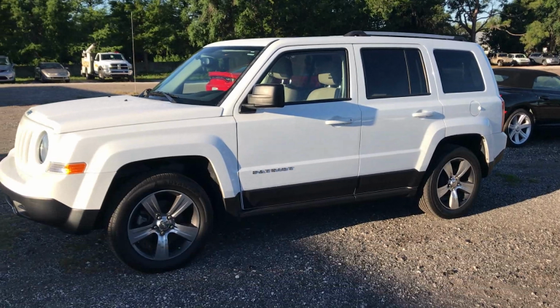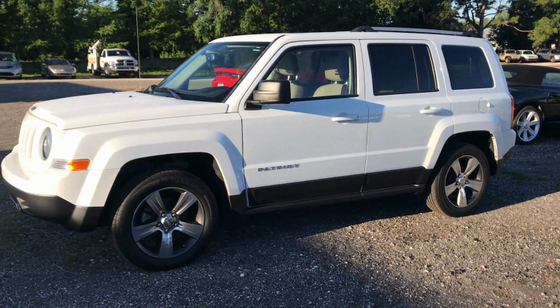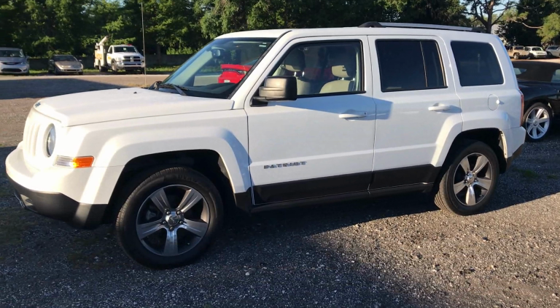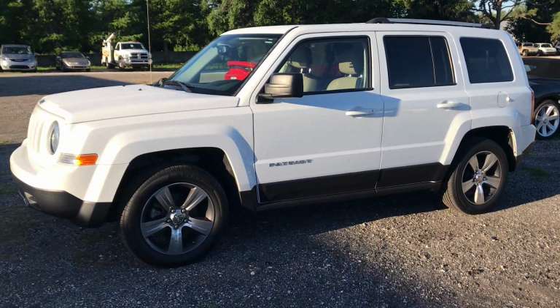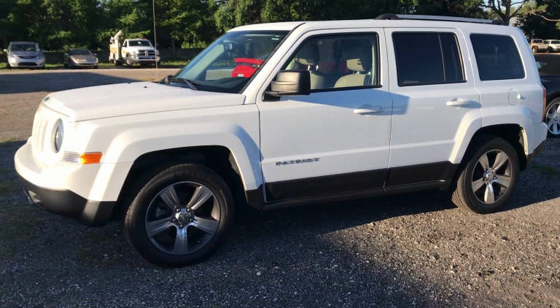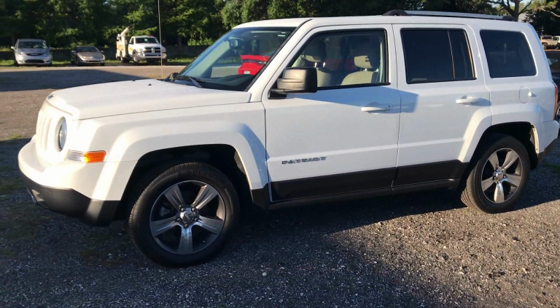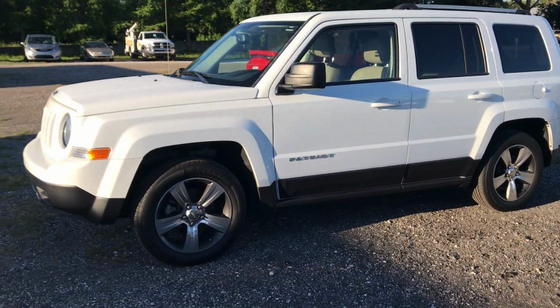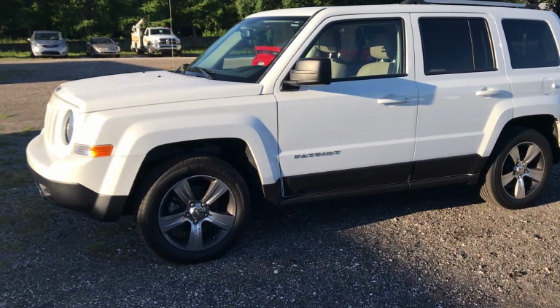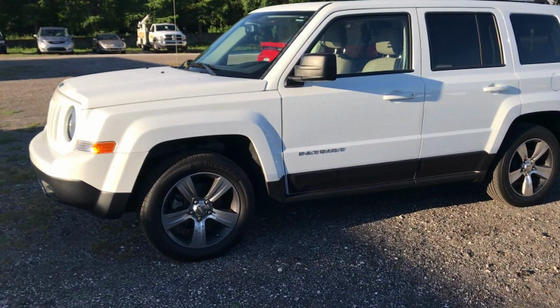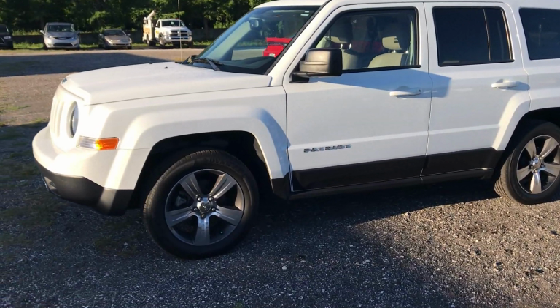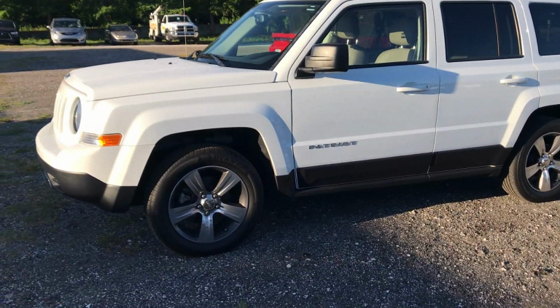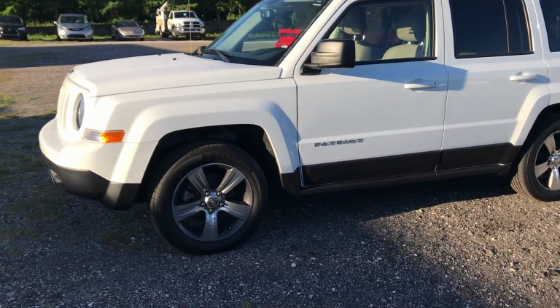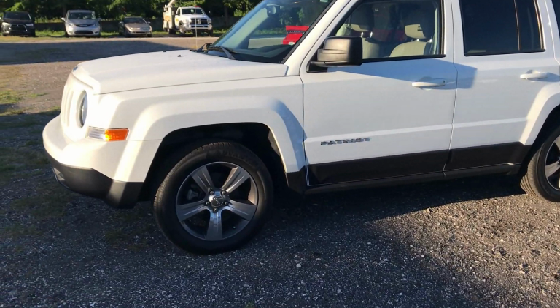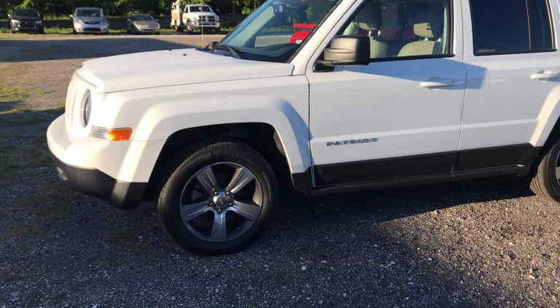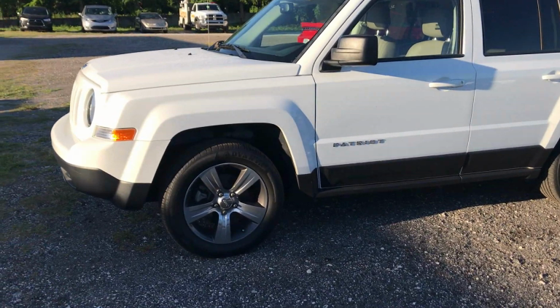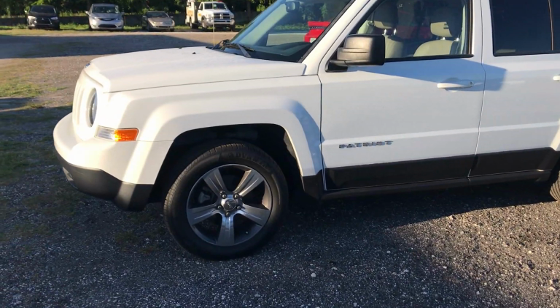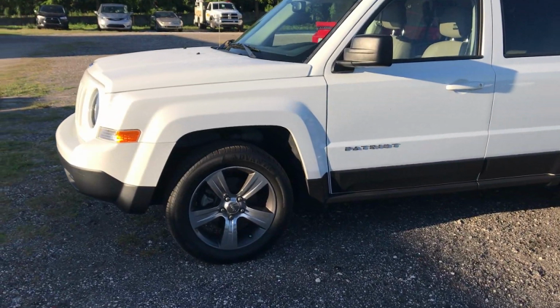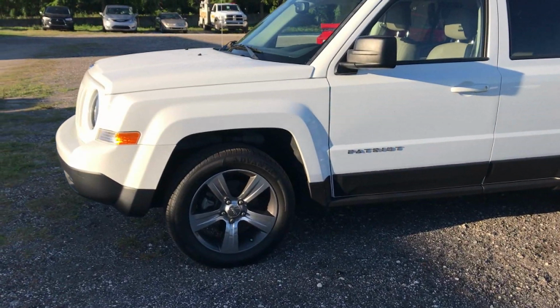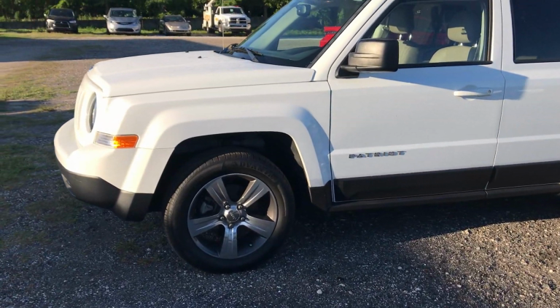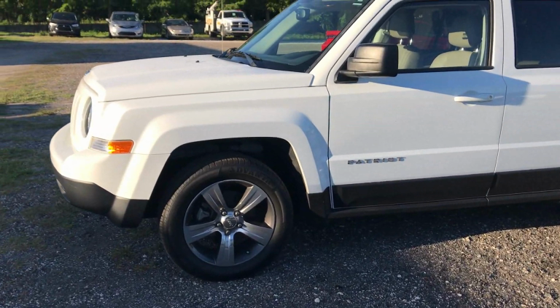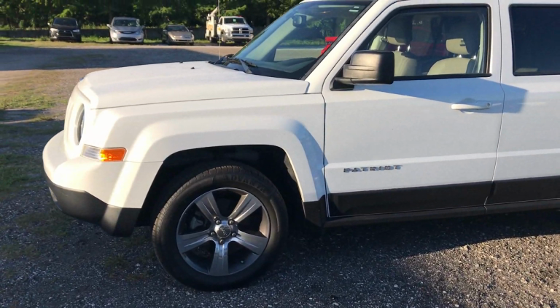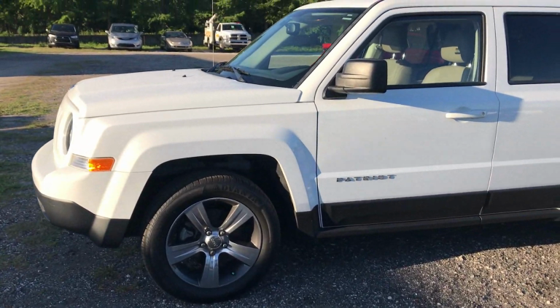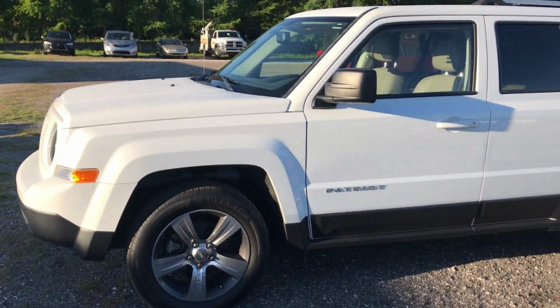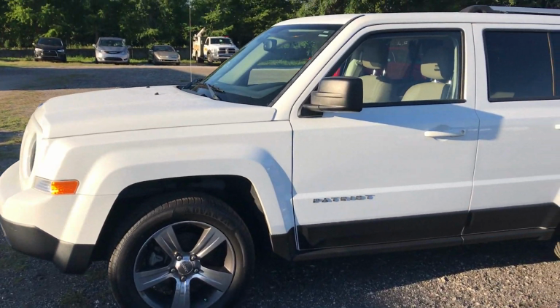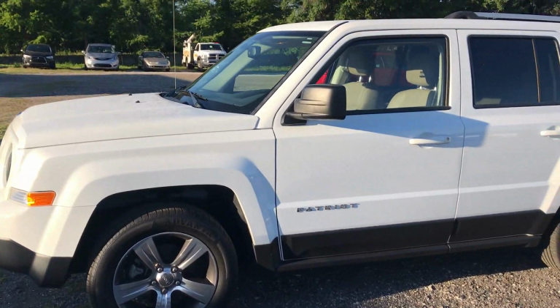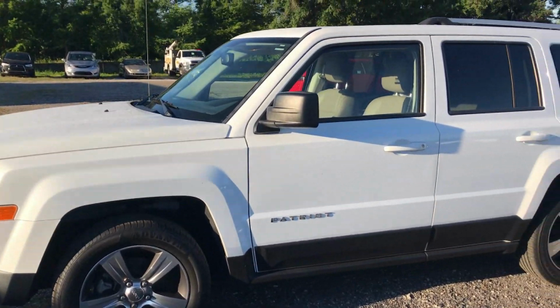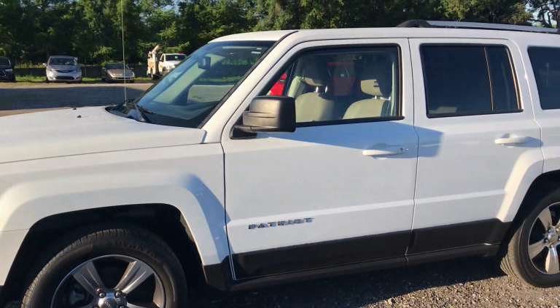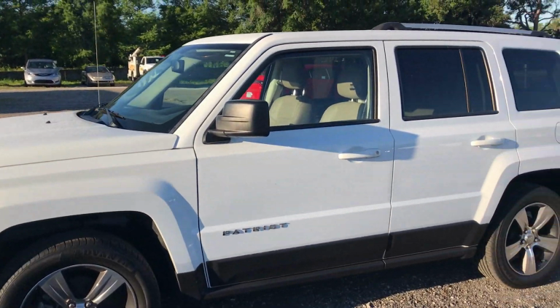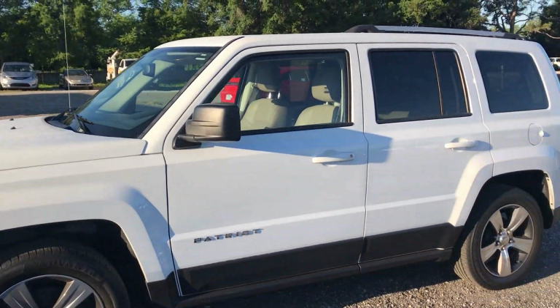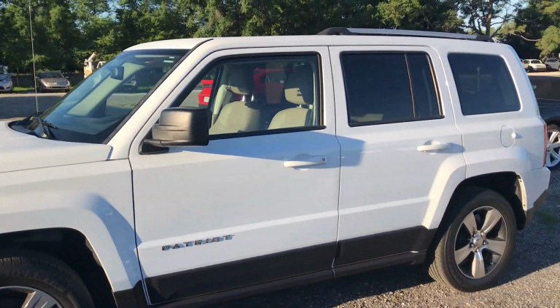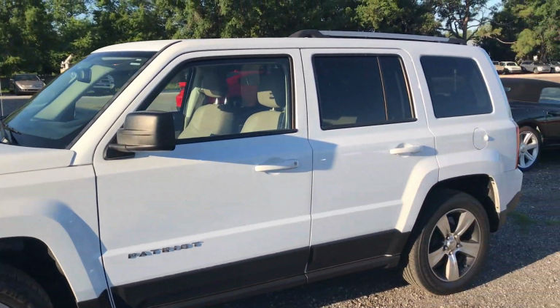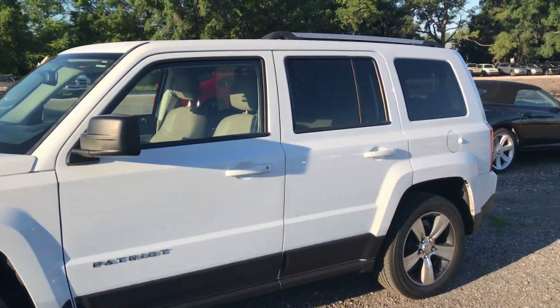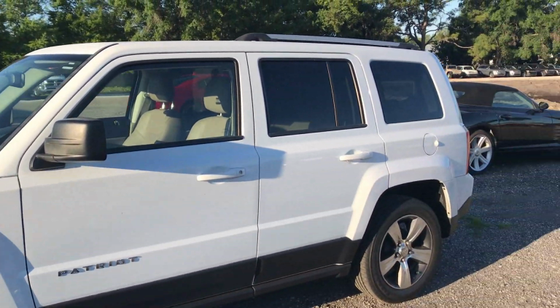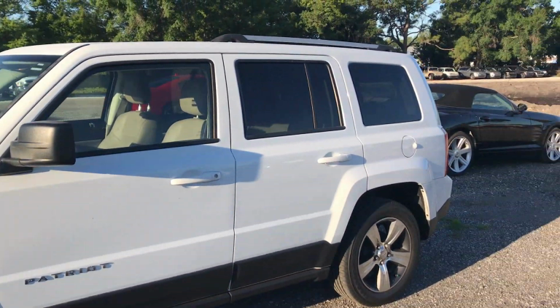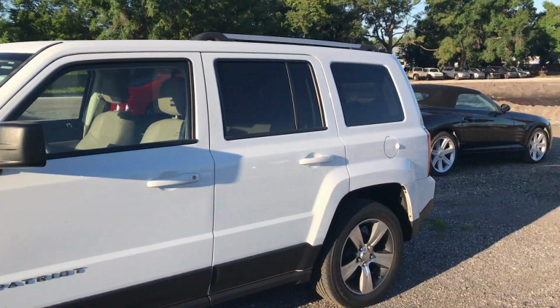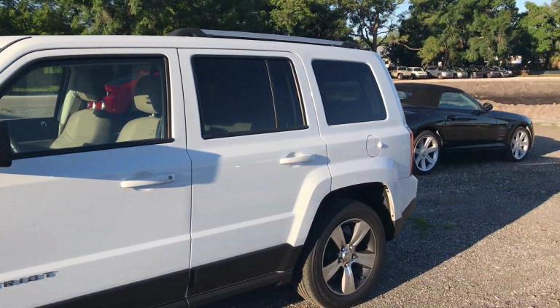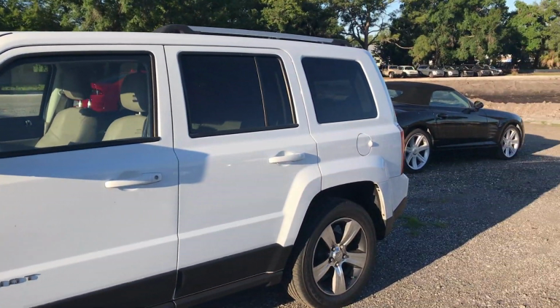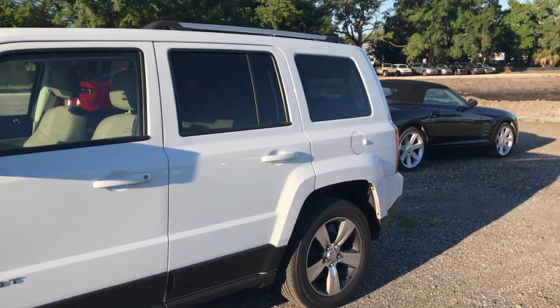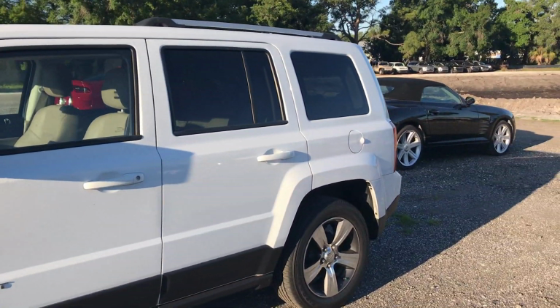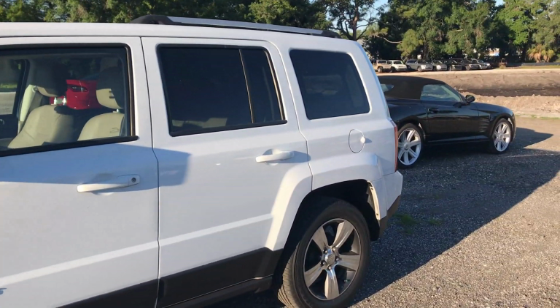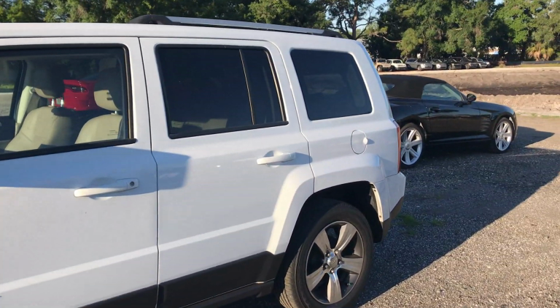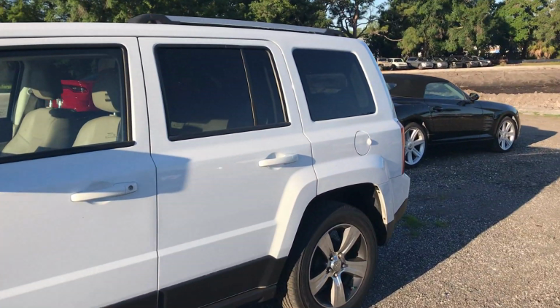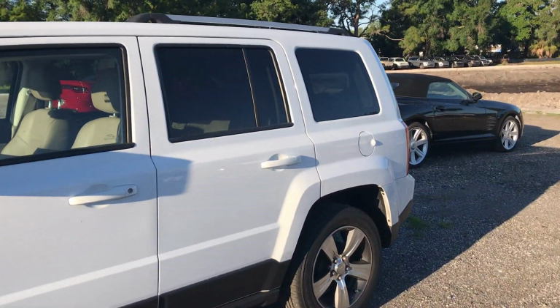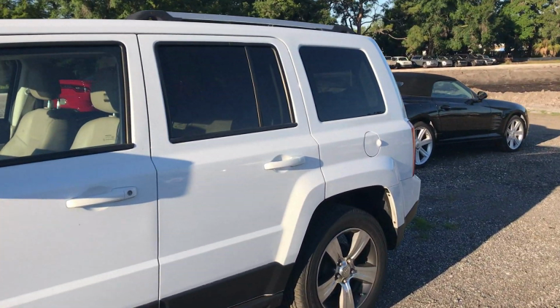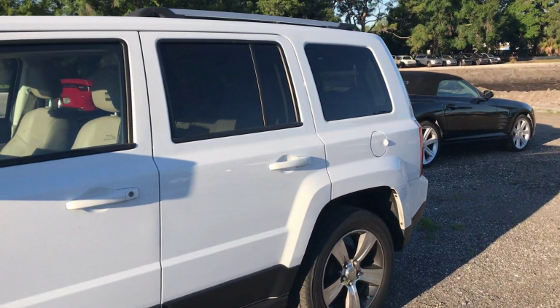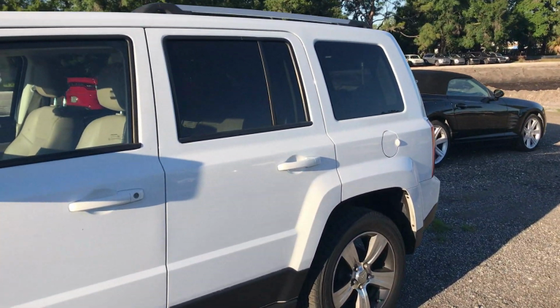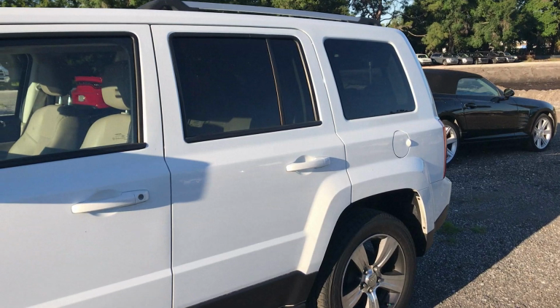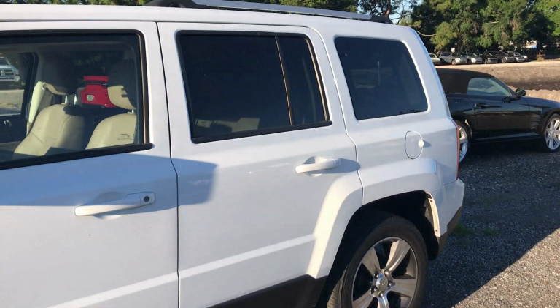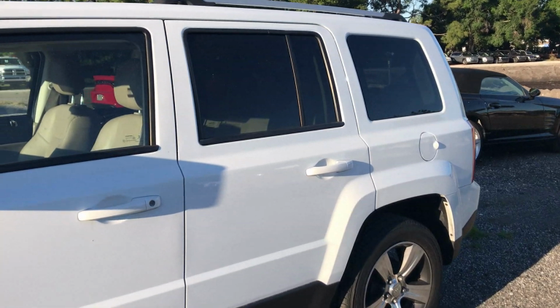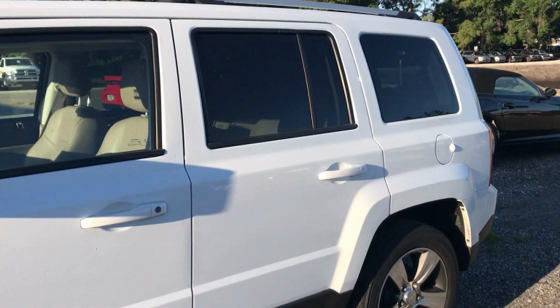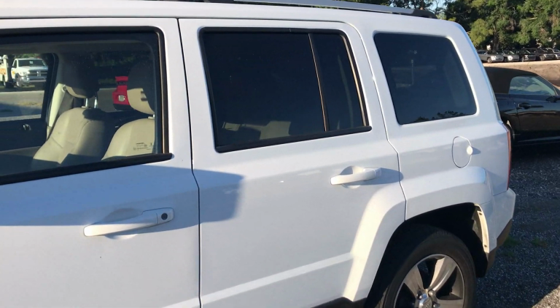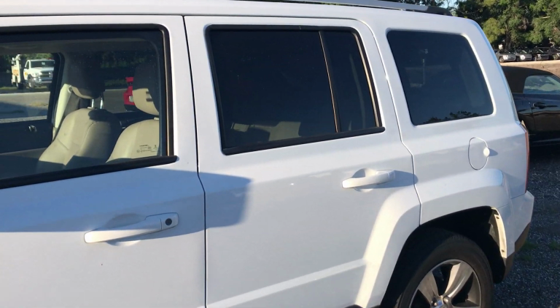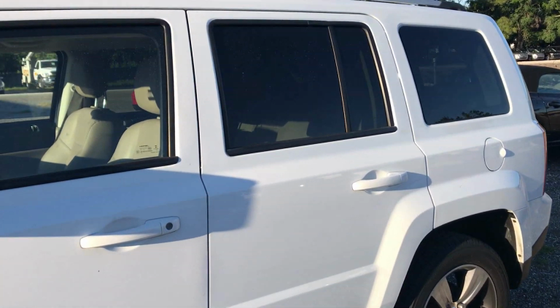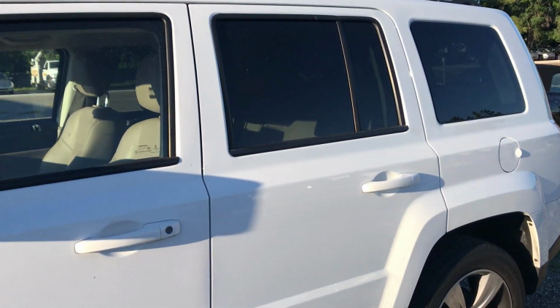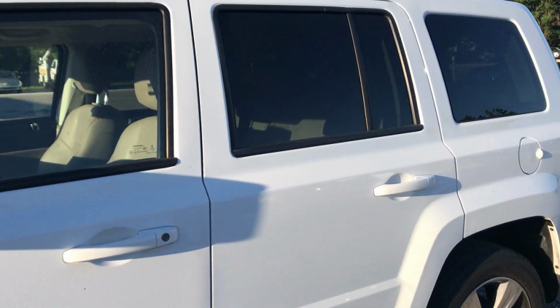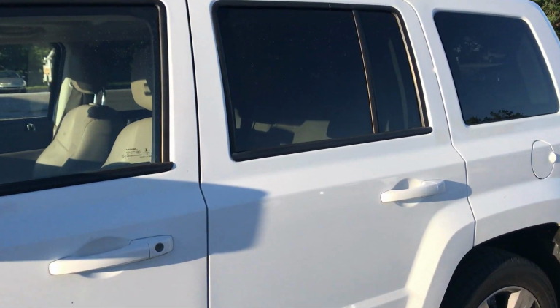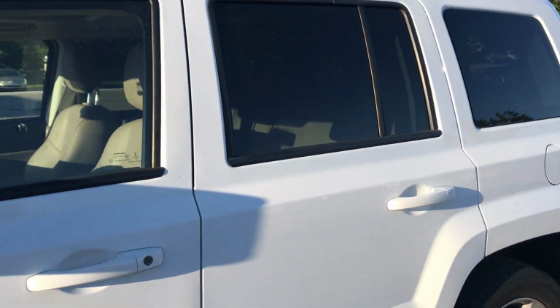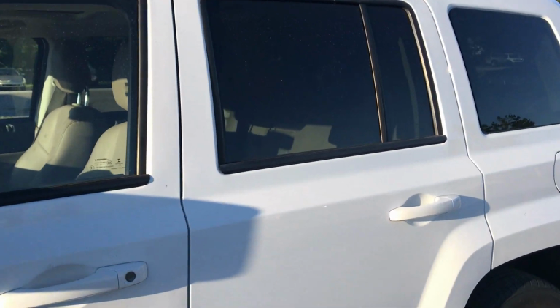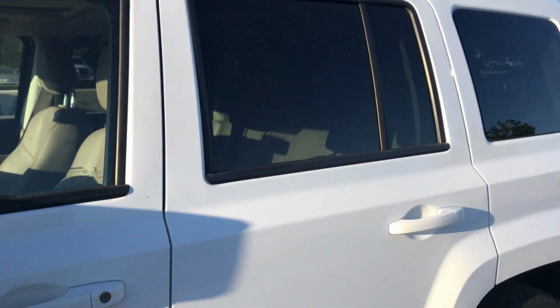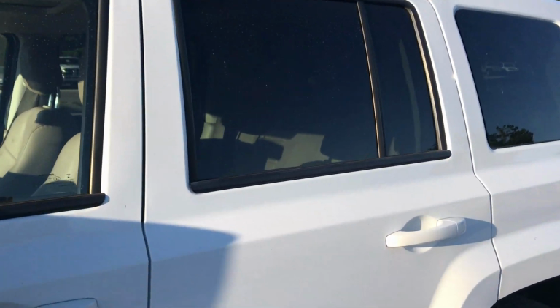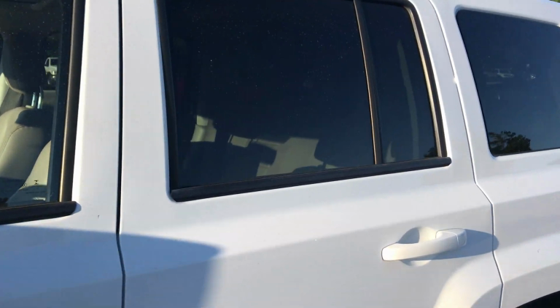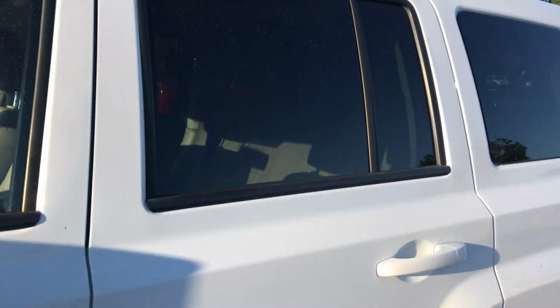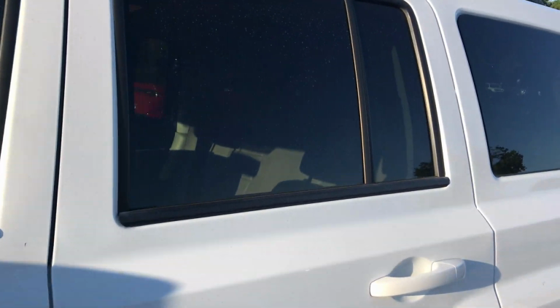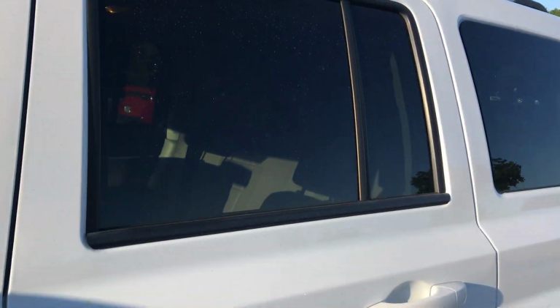It does have the nice alloy wheels, white in color, one owner, clean Carfax.